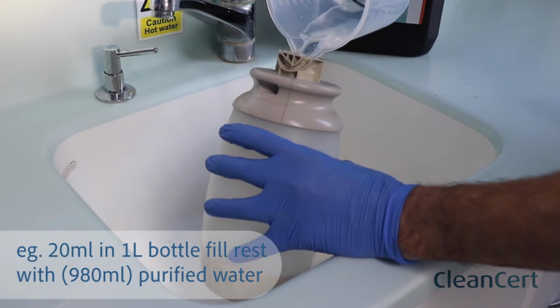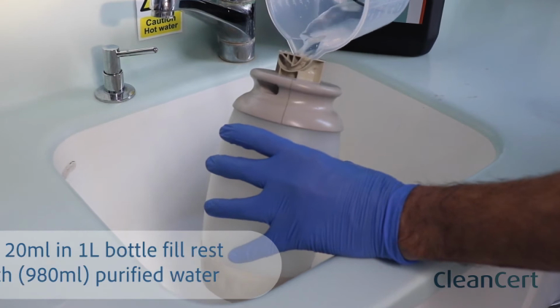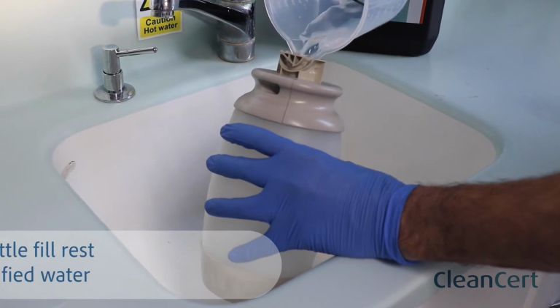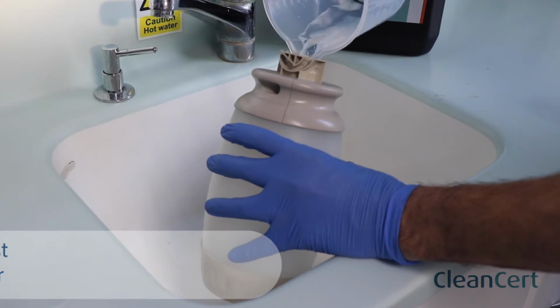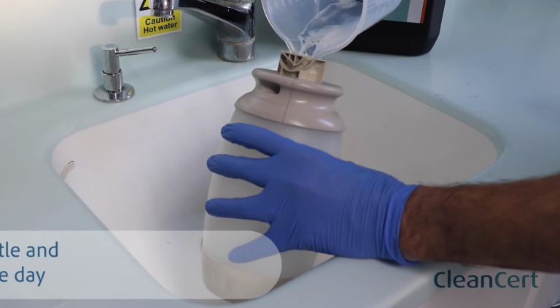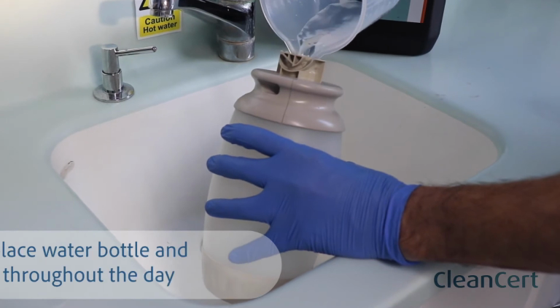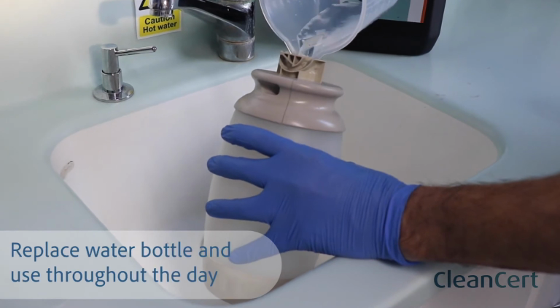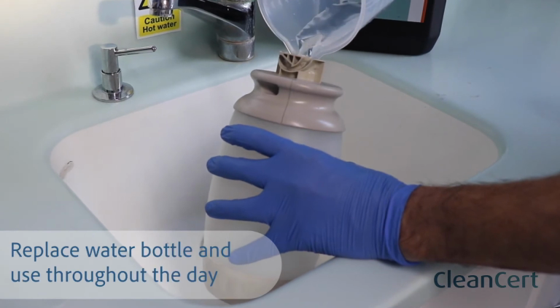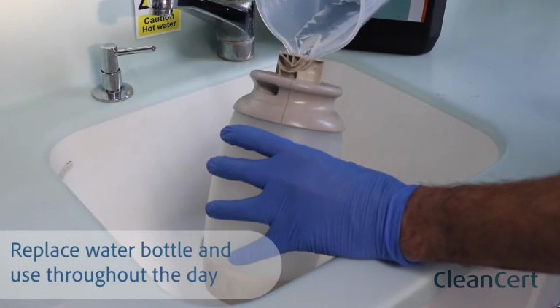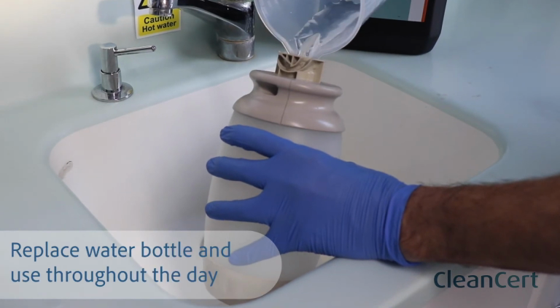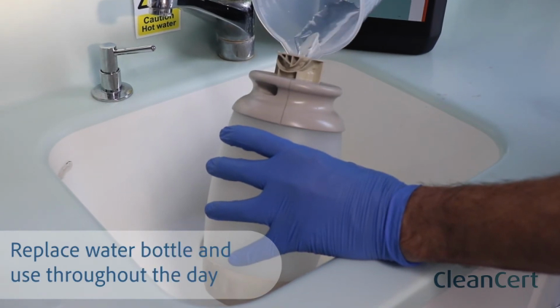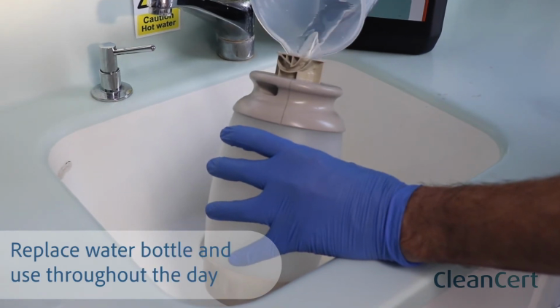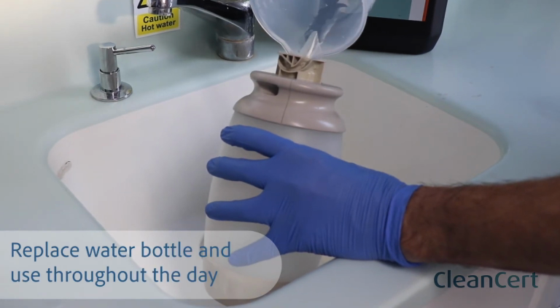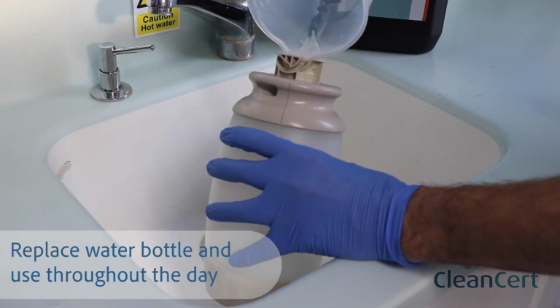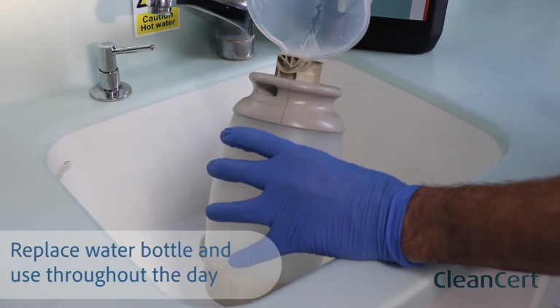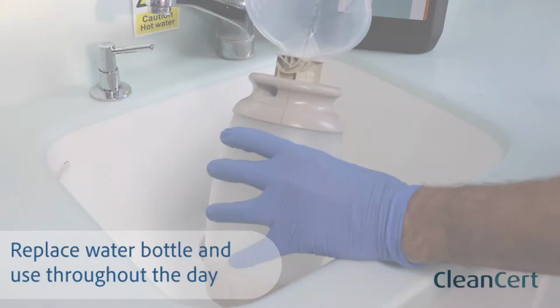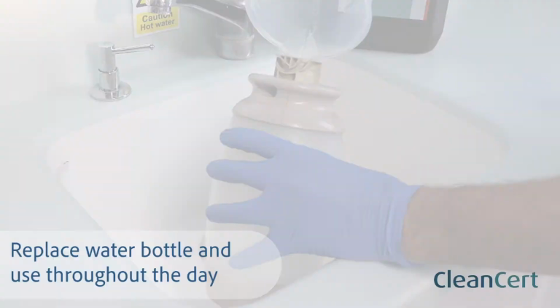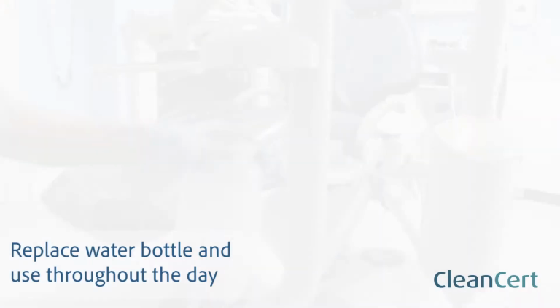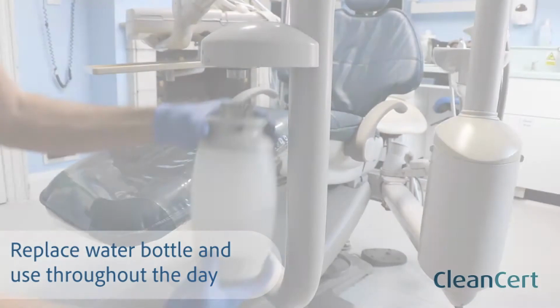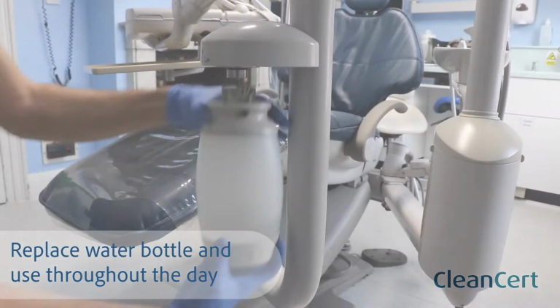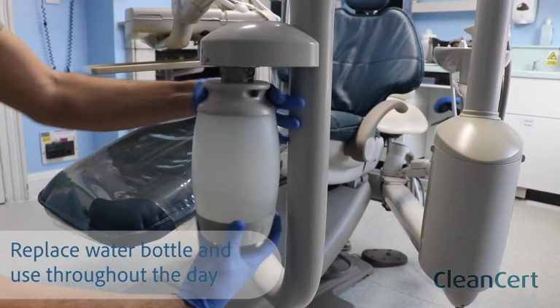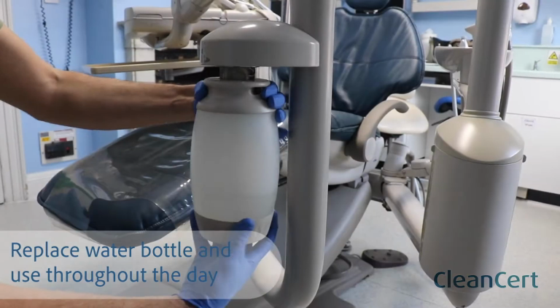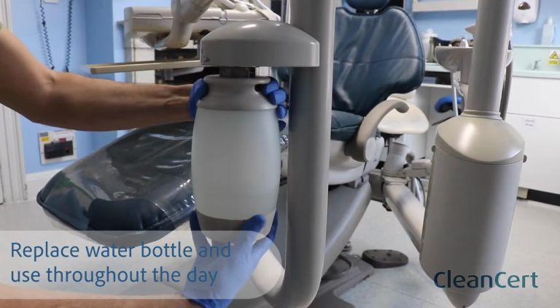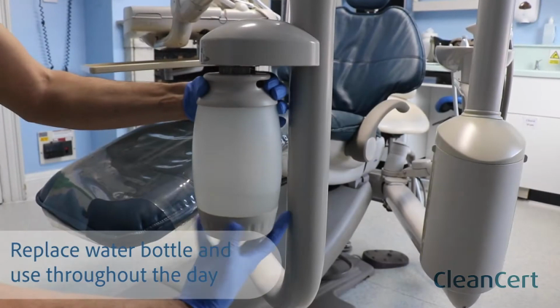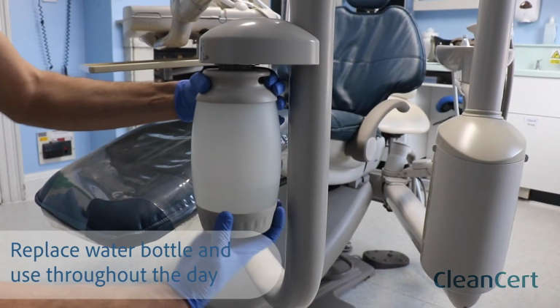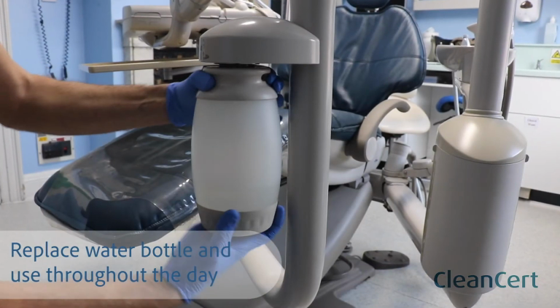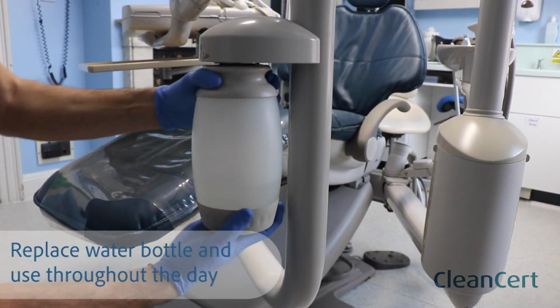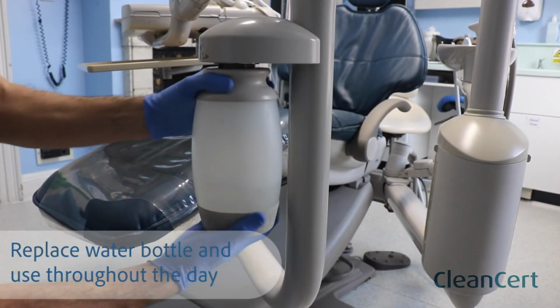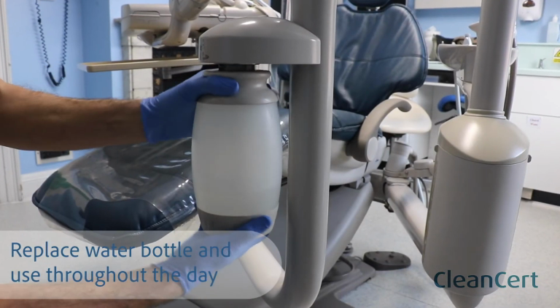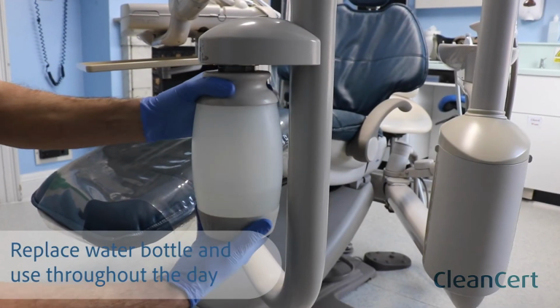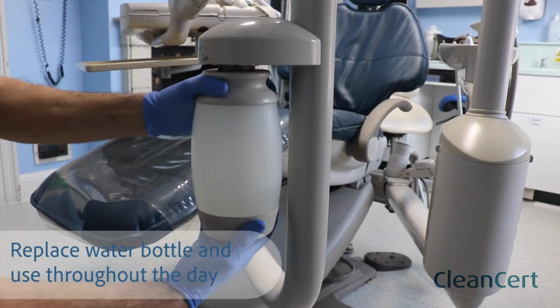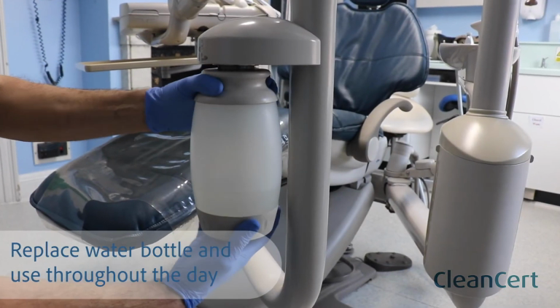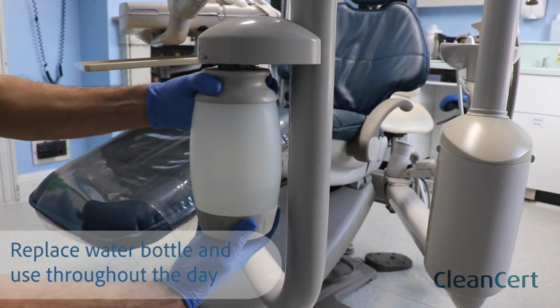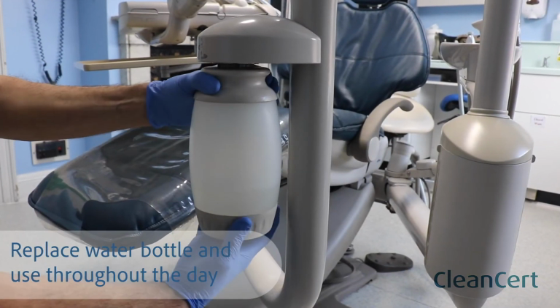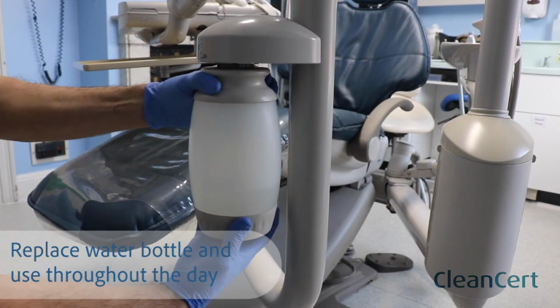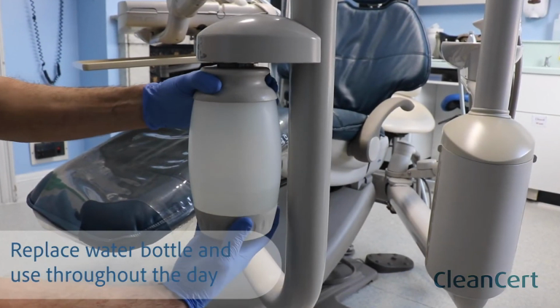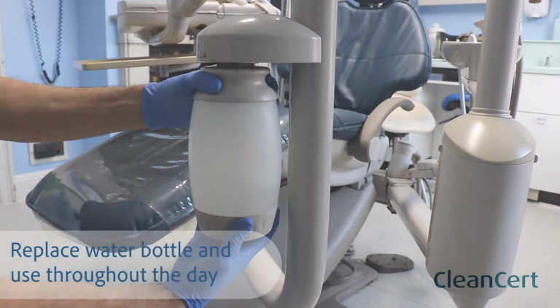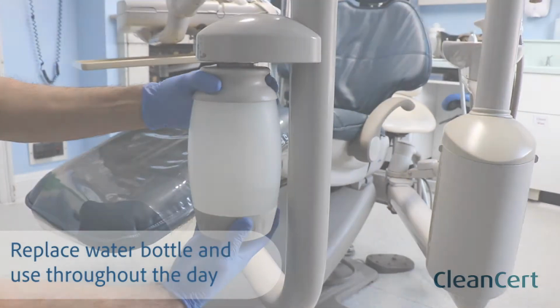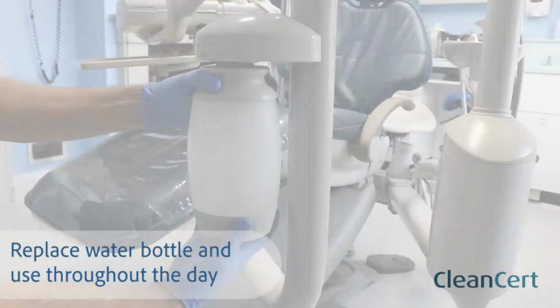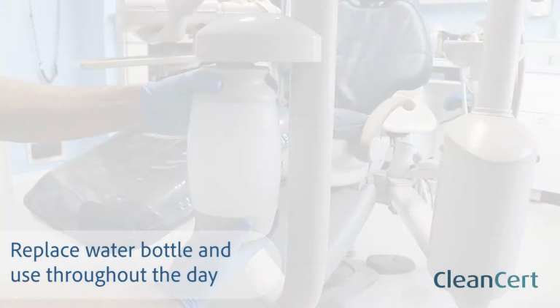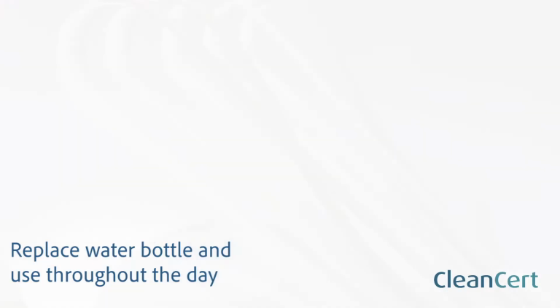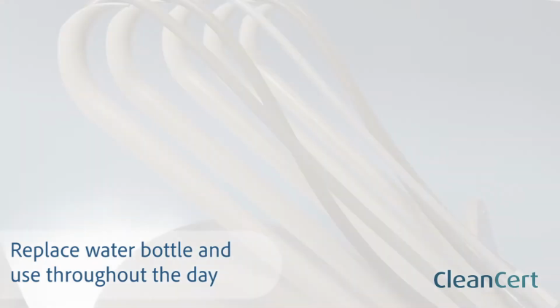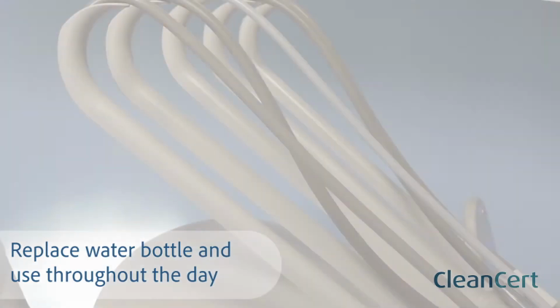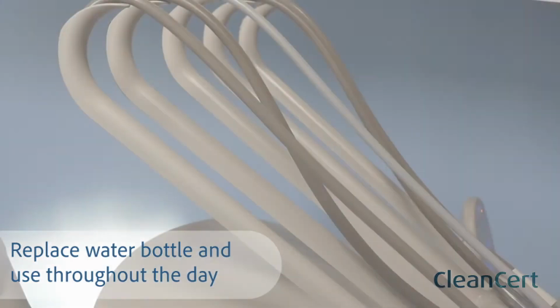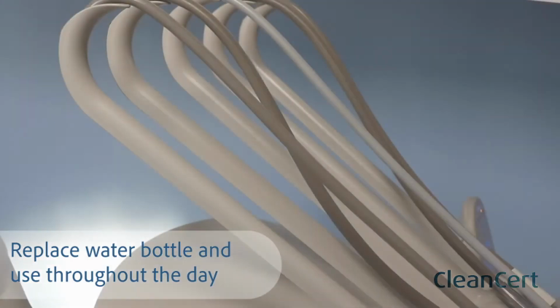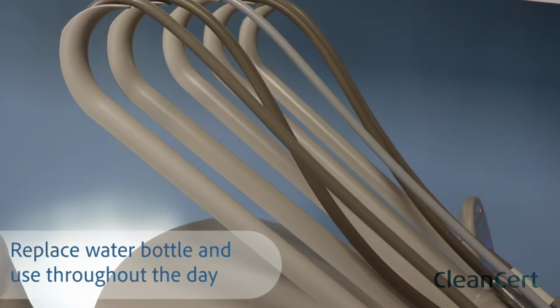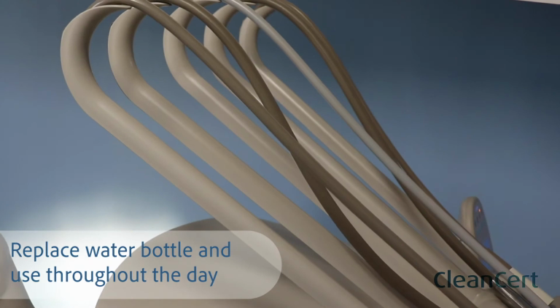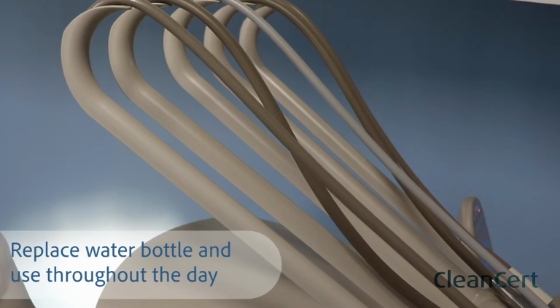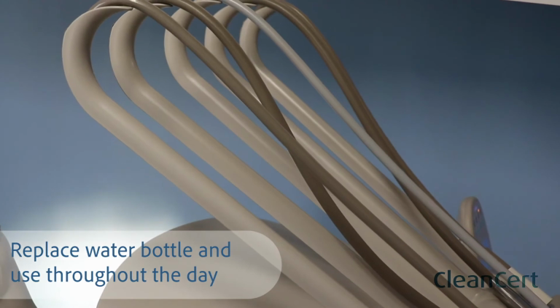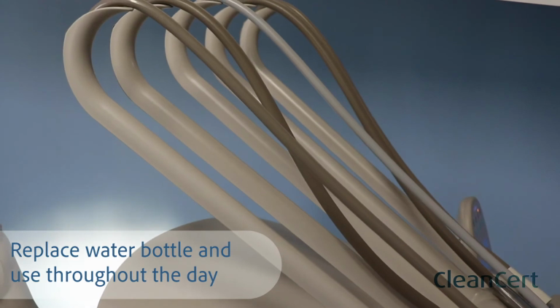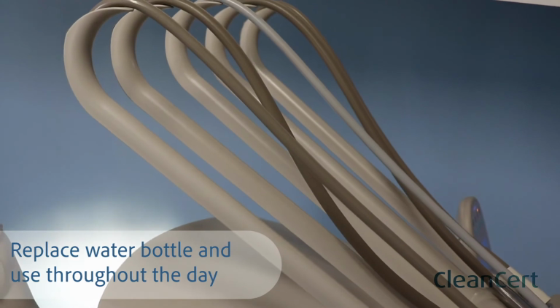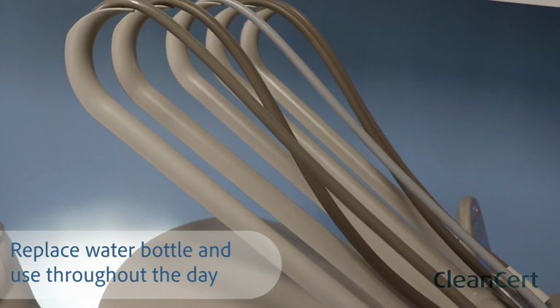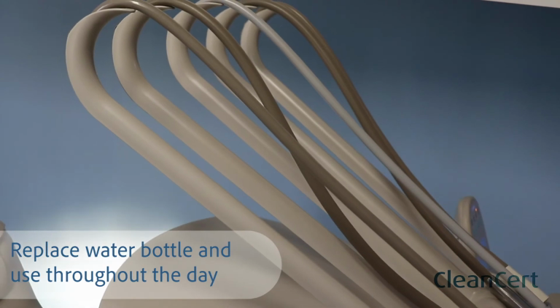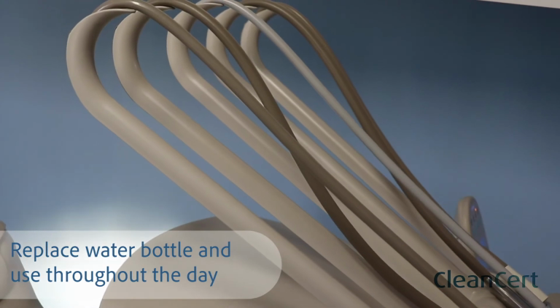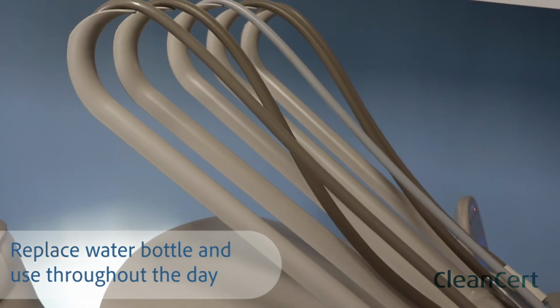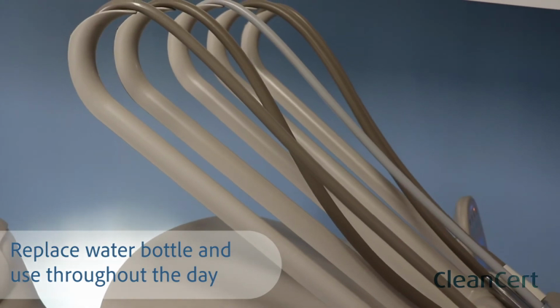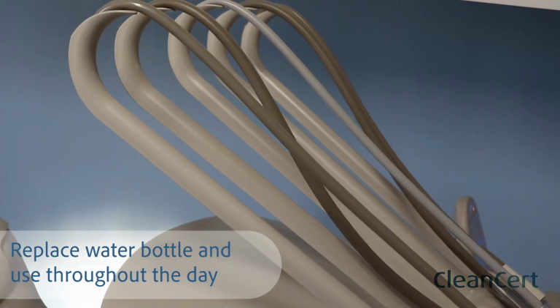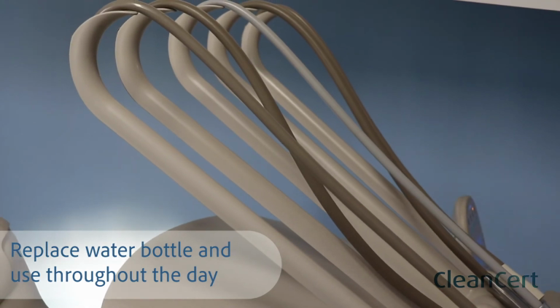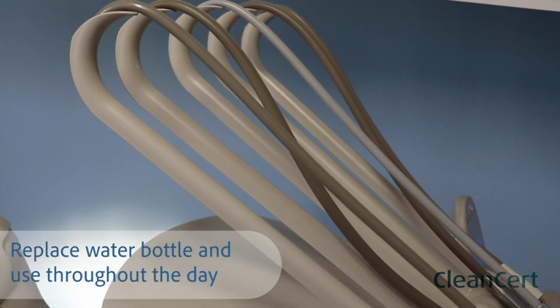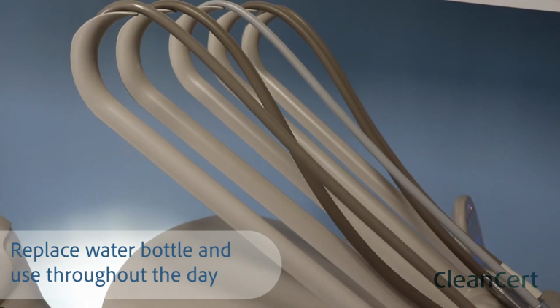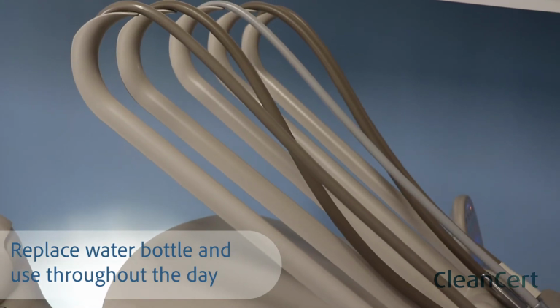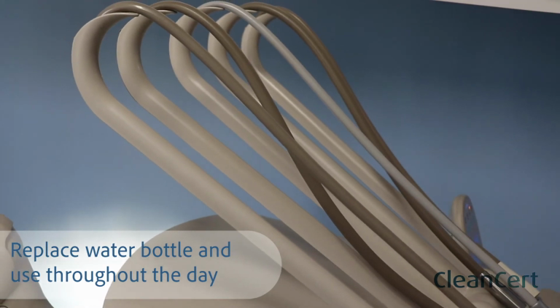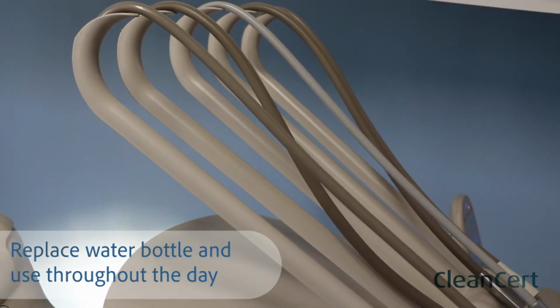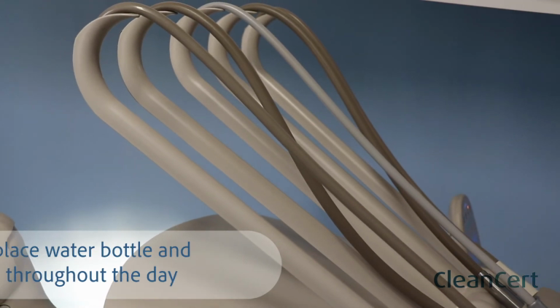Replace your water bottle, draw through the diluted CleanCert and use continuously throughout the day in your water lines.